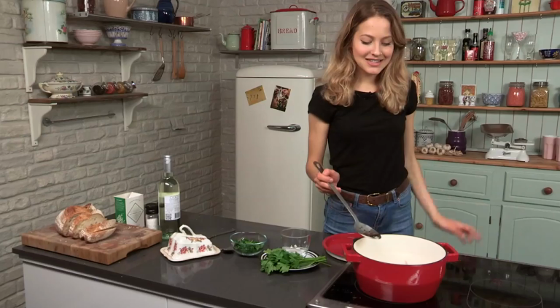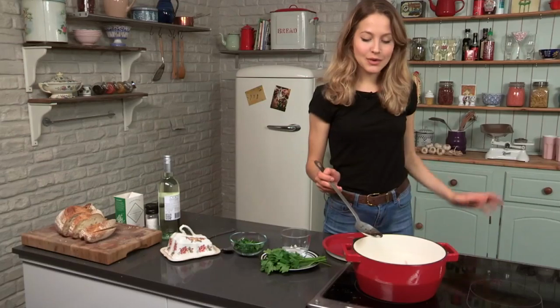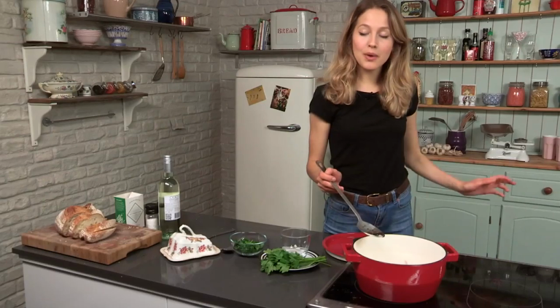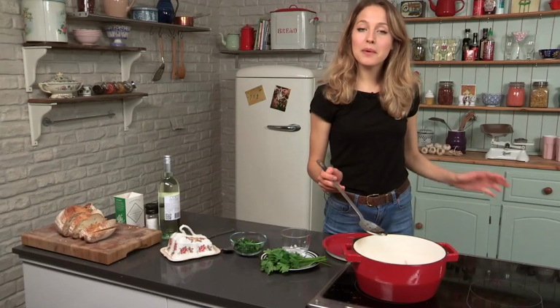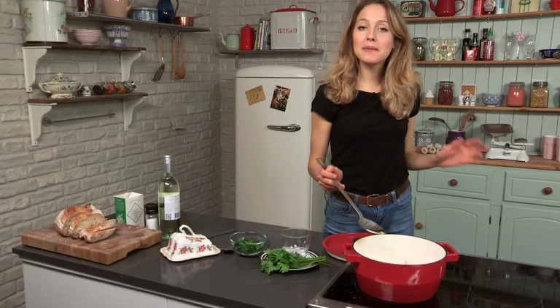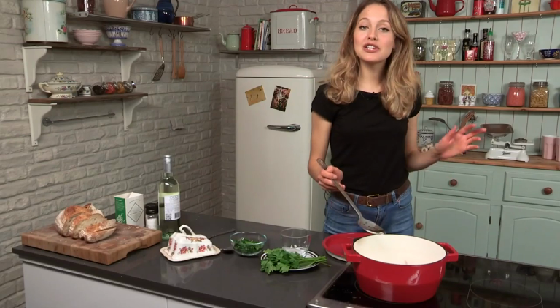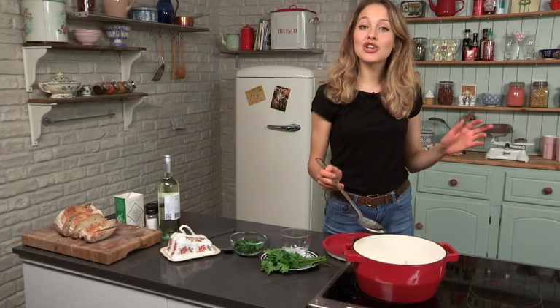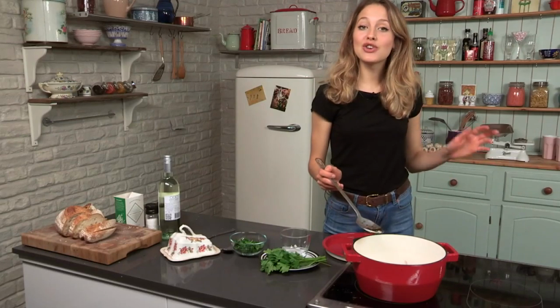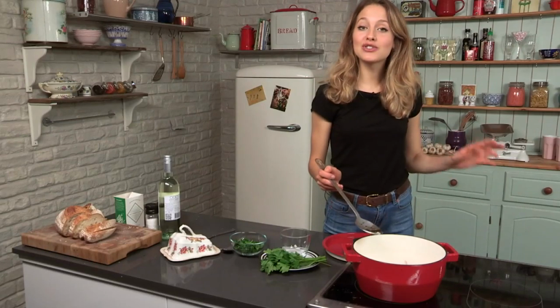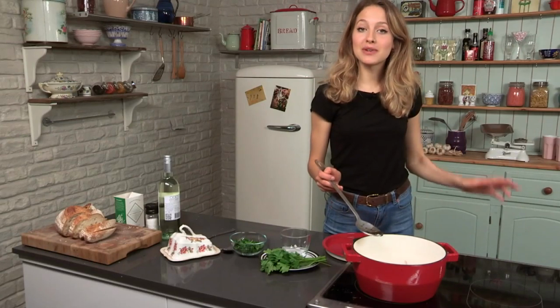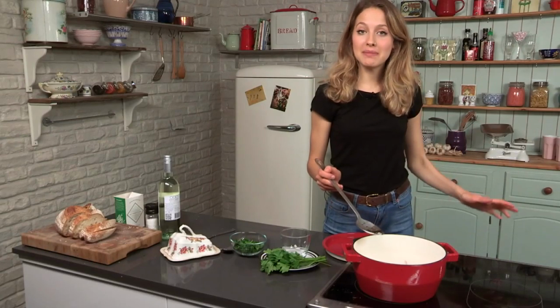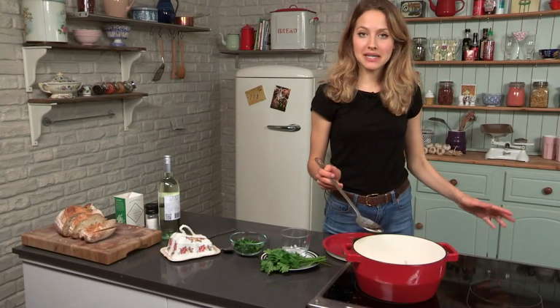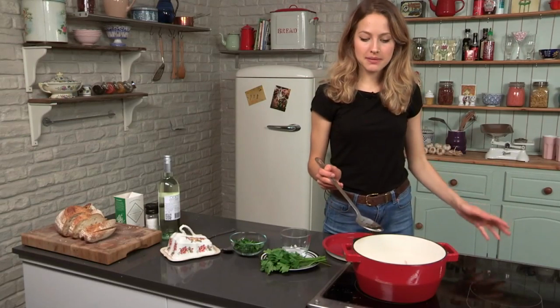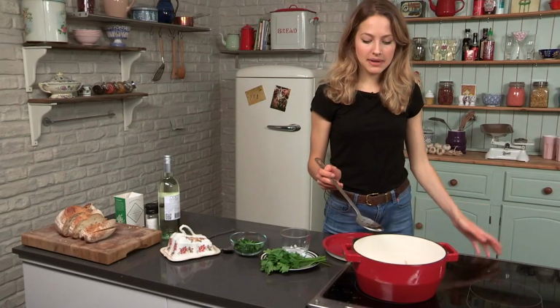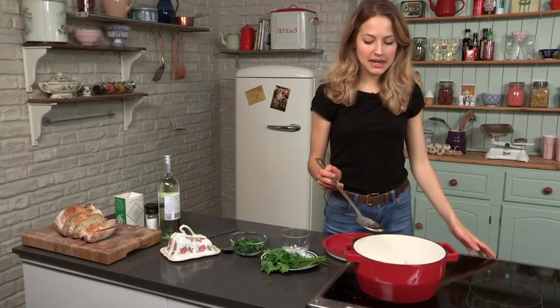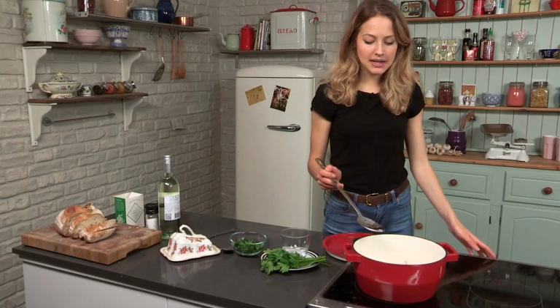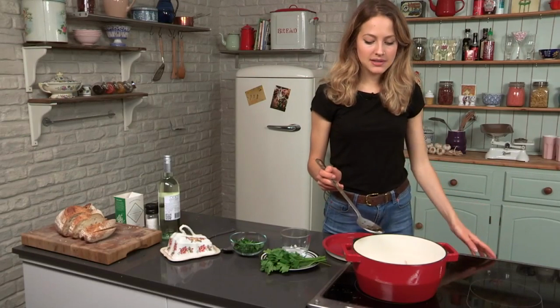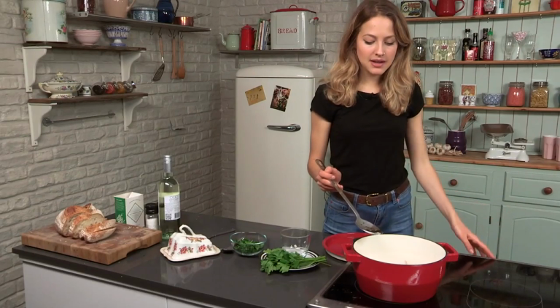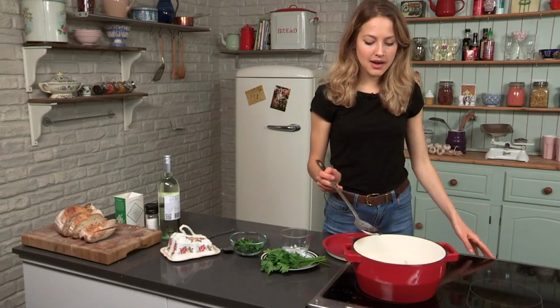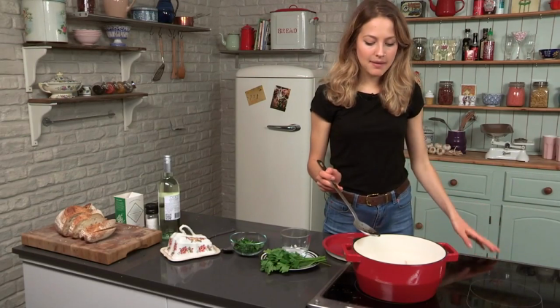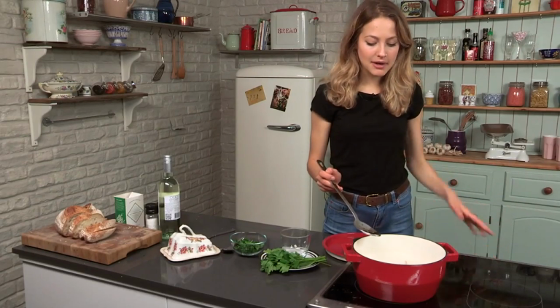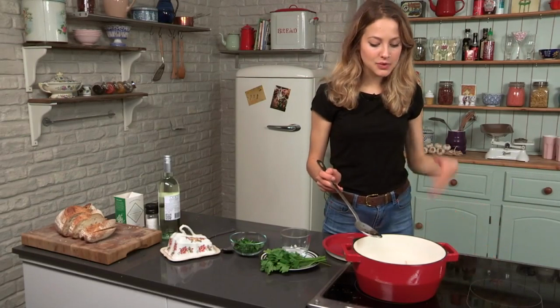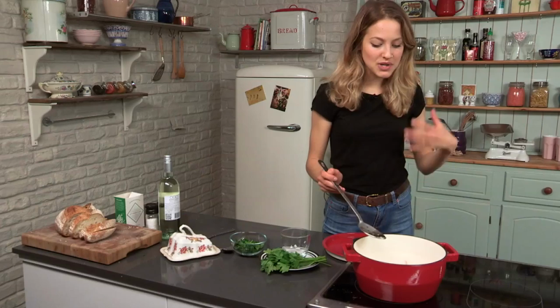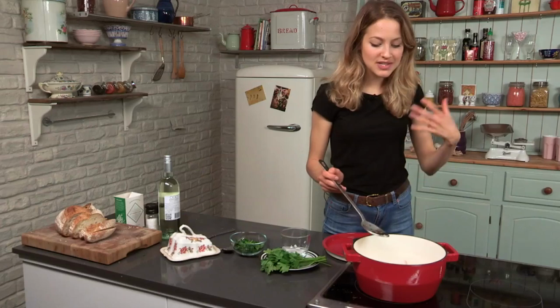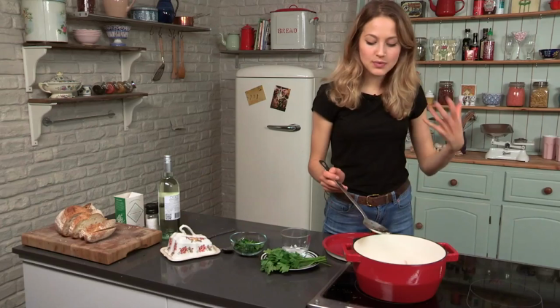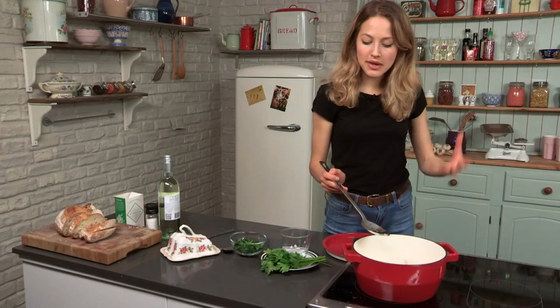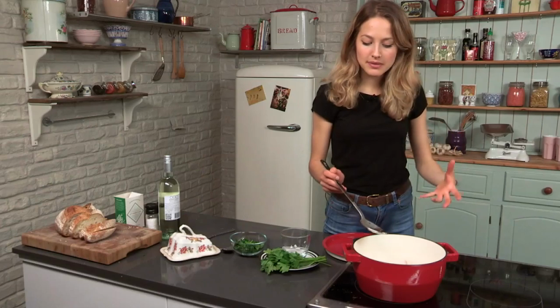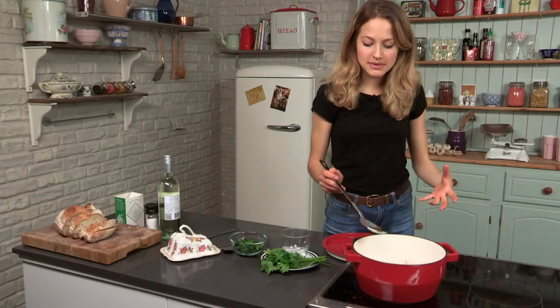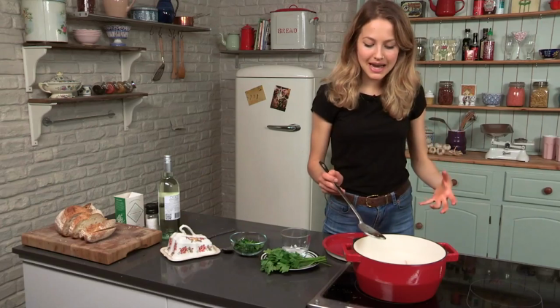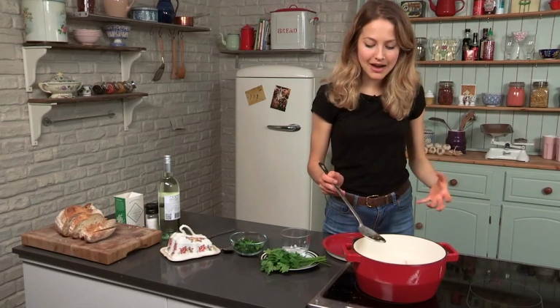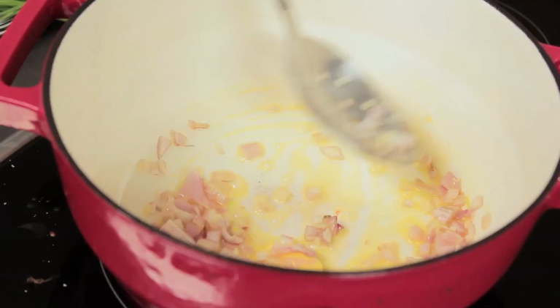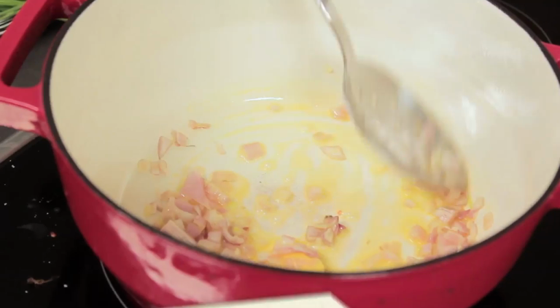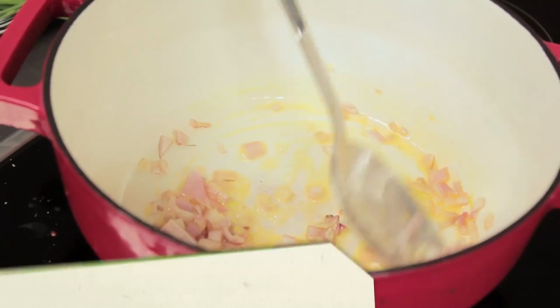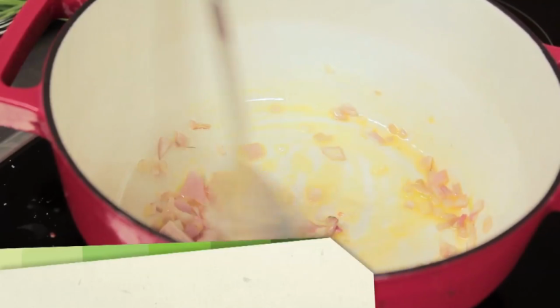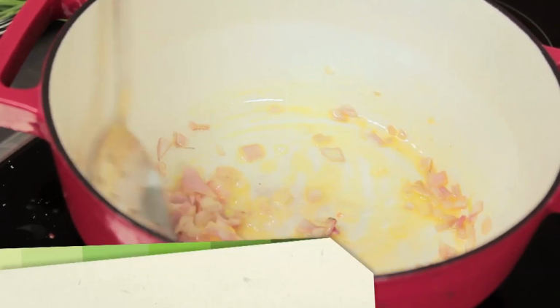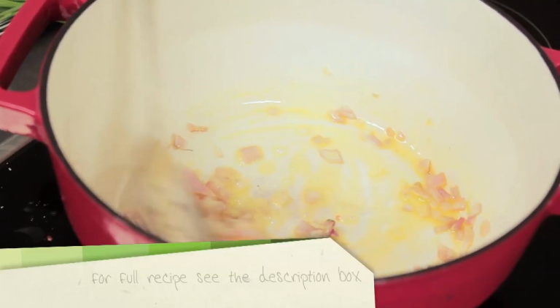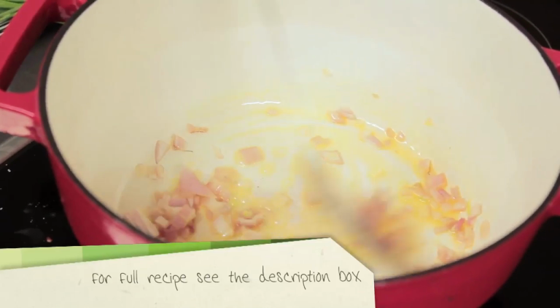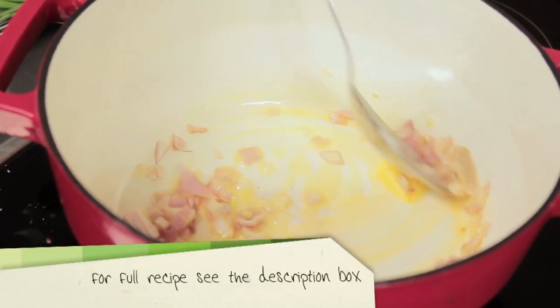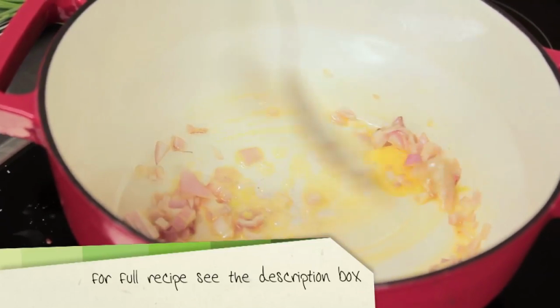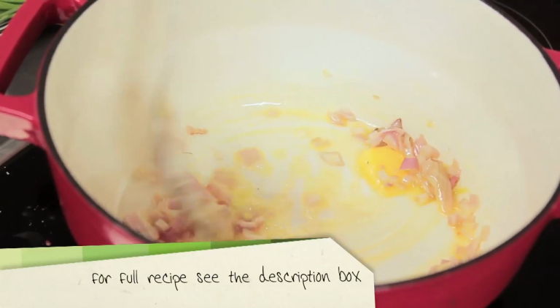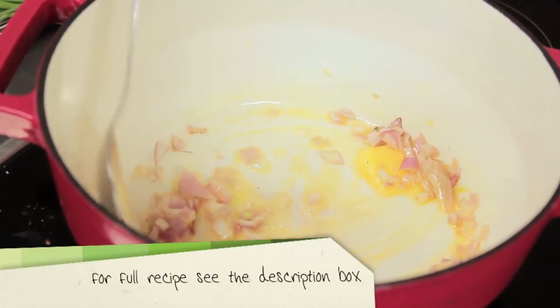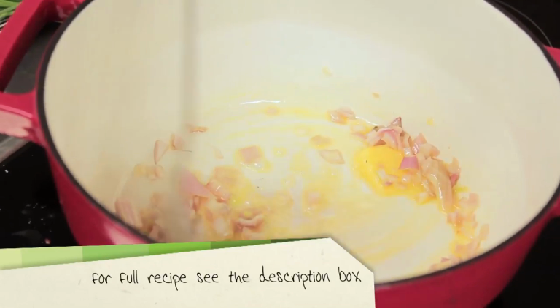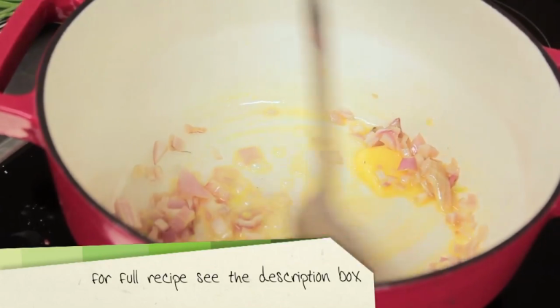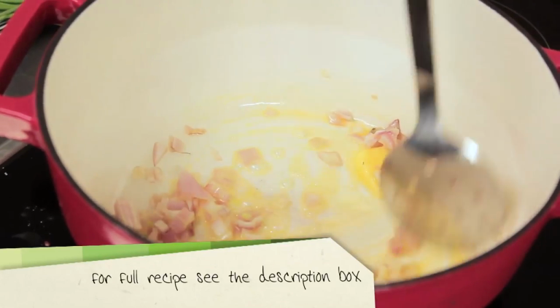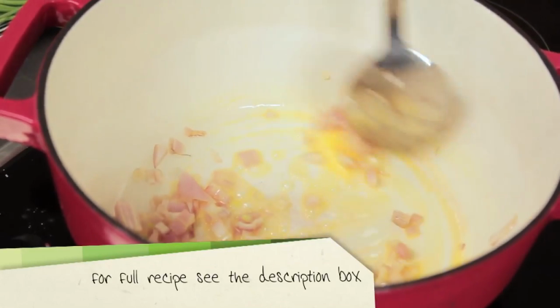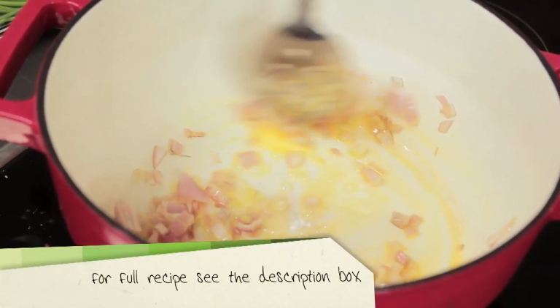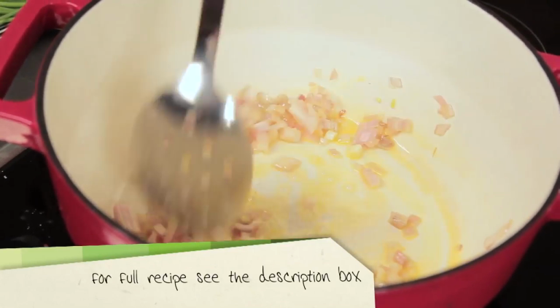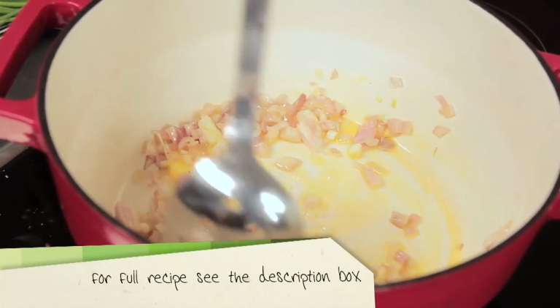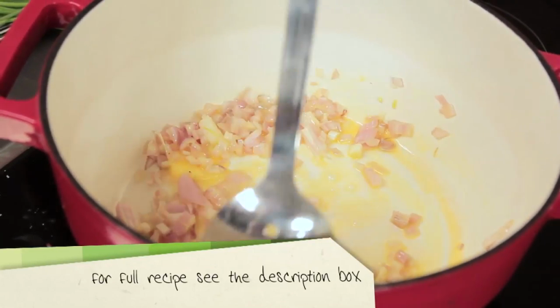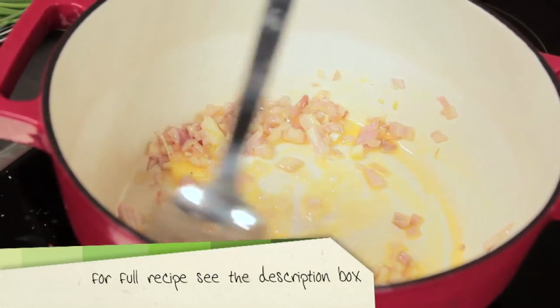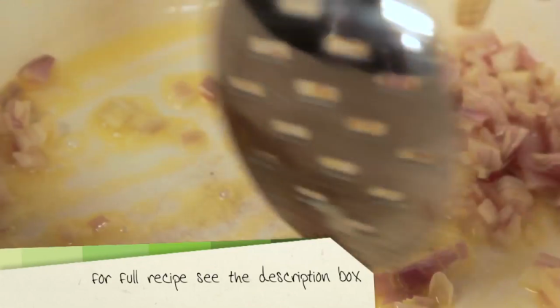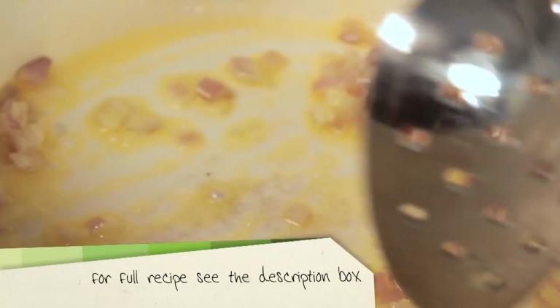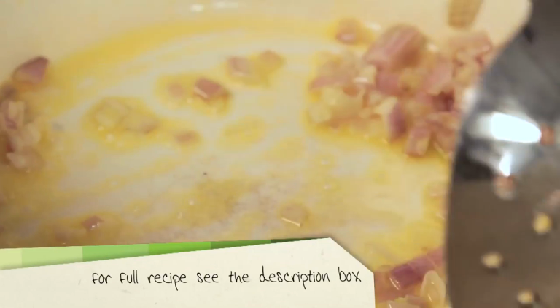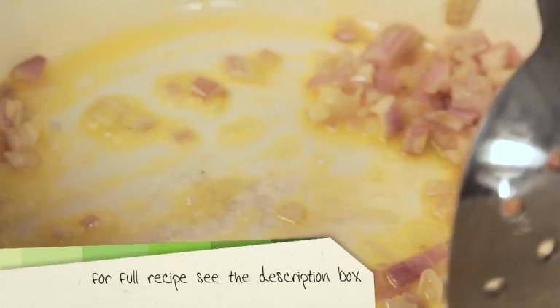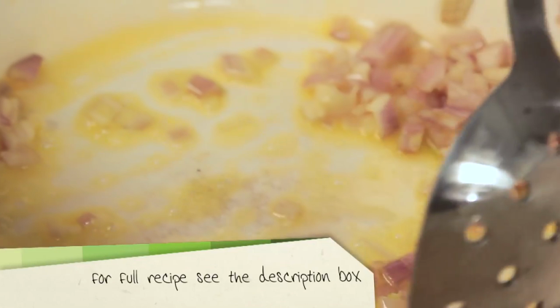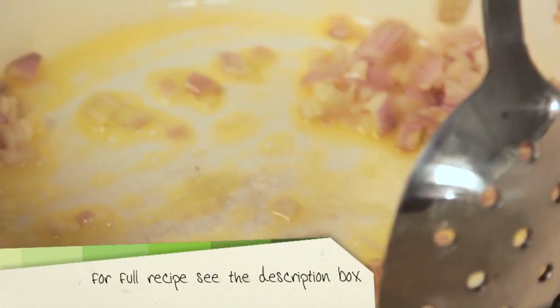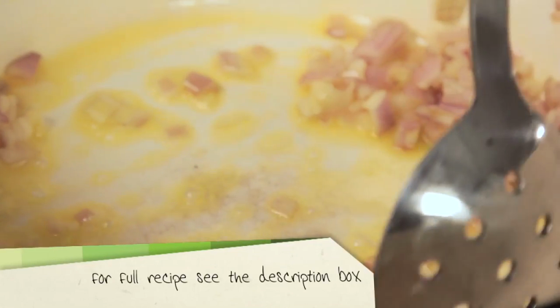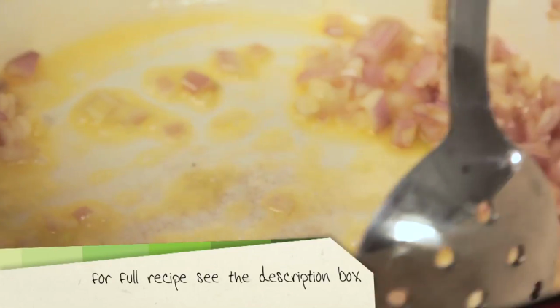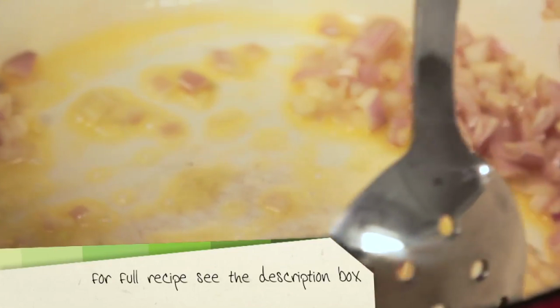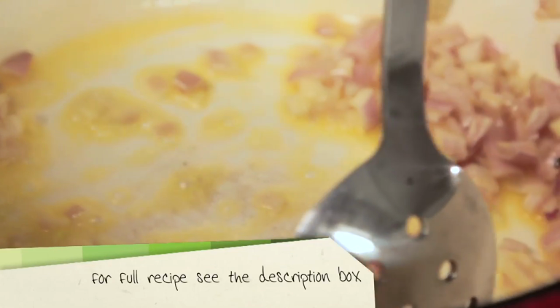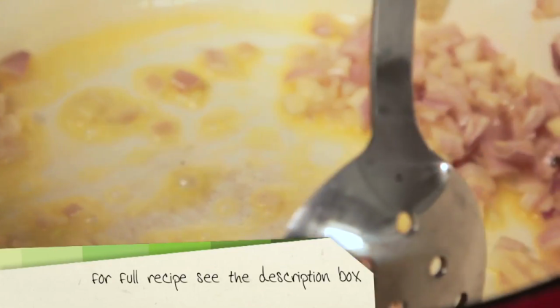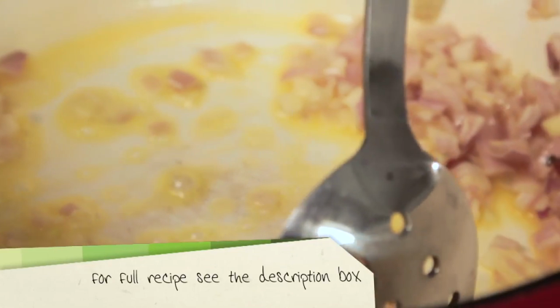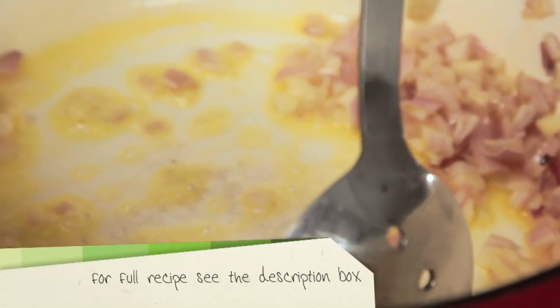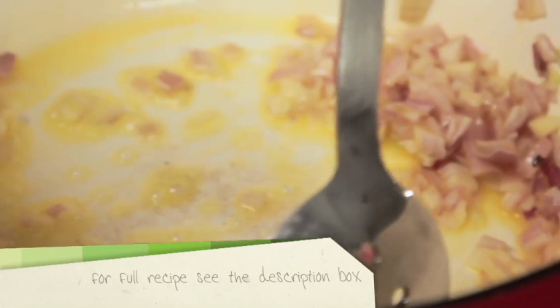I want my shallots on a medium heat — I just want to sweat them down and get them nice and soft. I don't want to caramelize them. It should just take a couple of minutes.